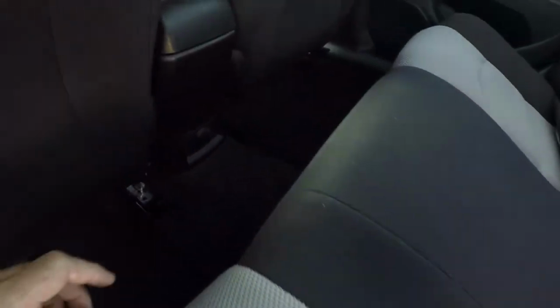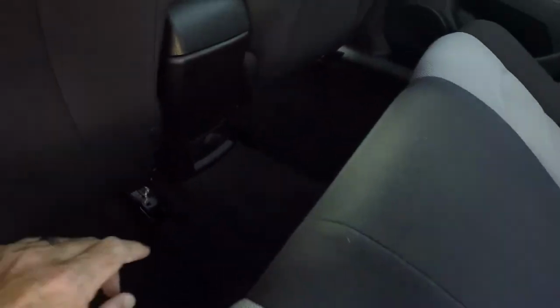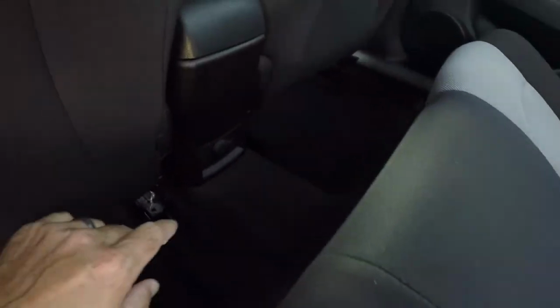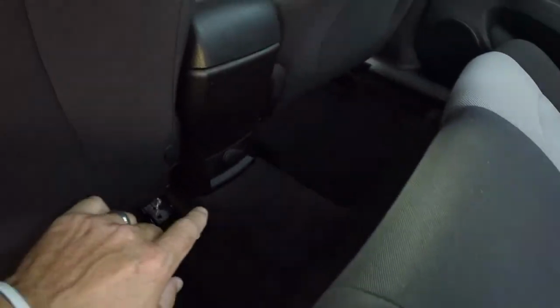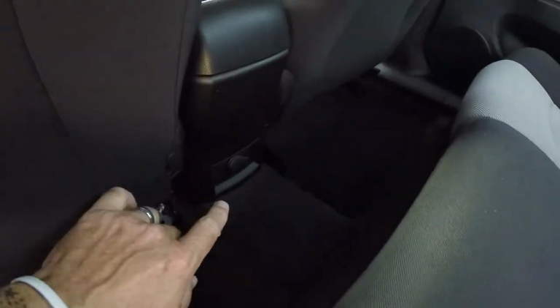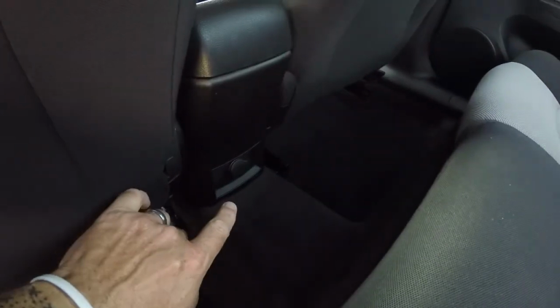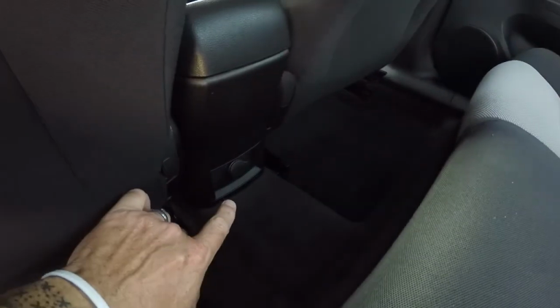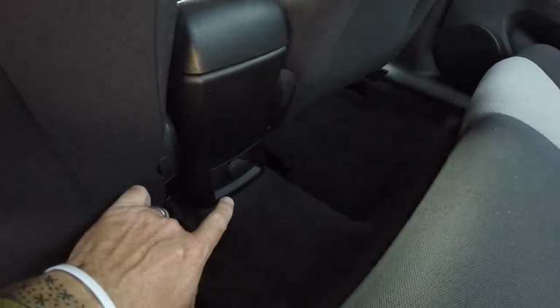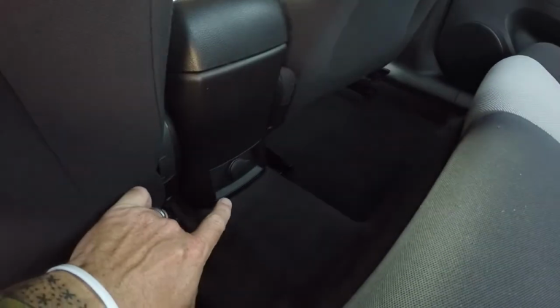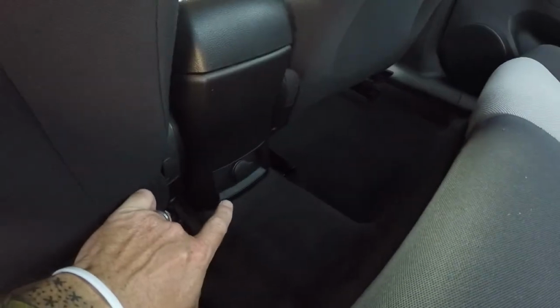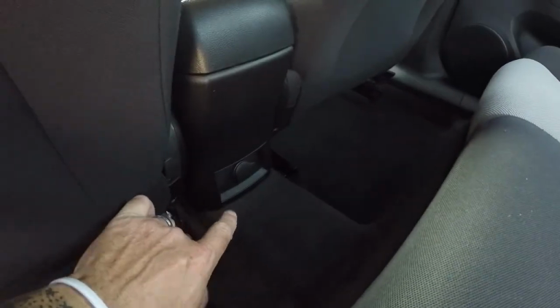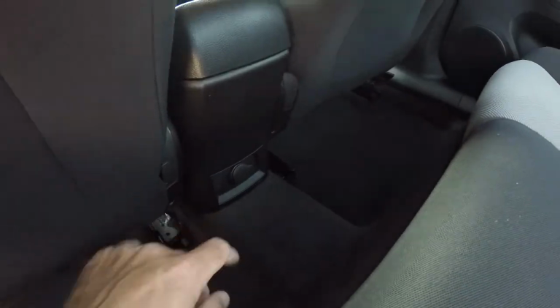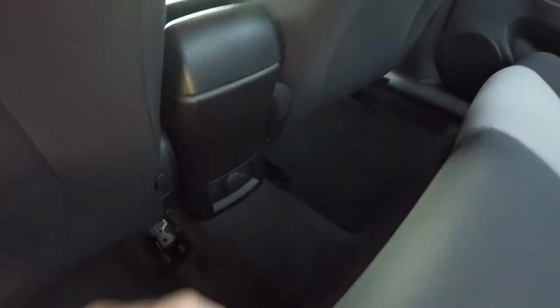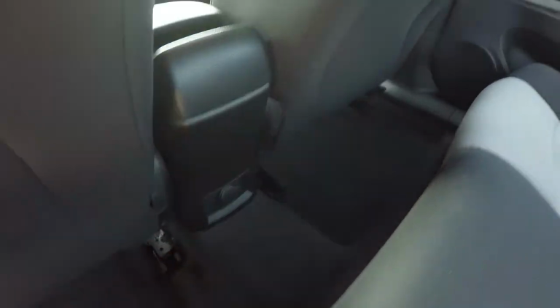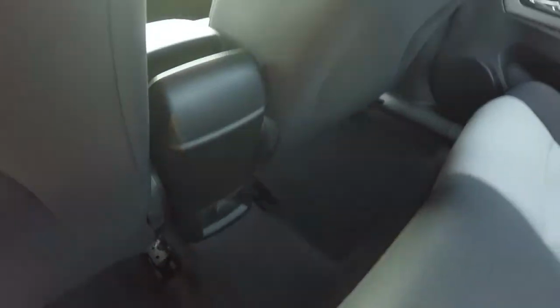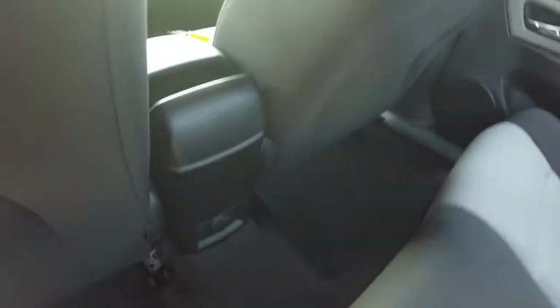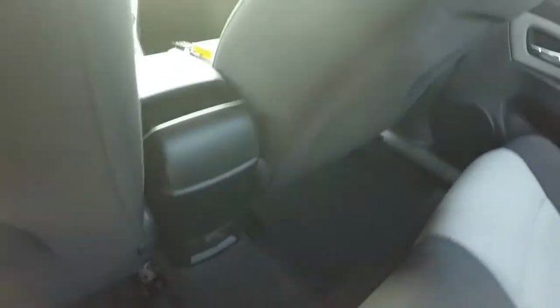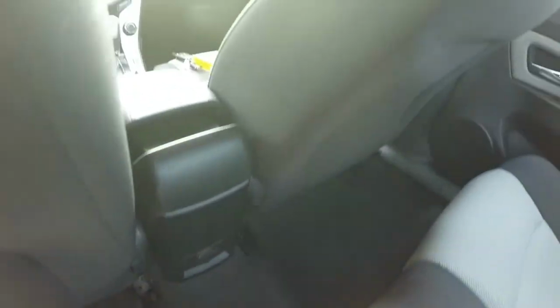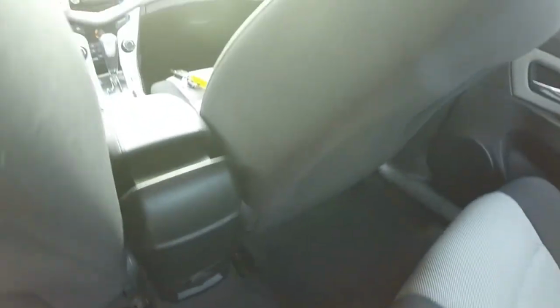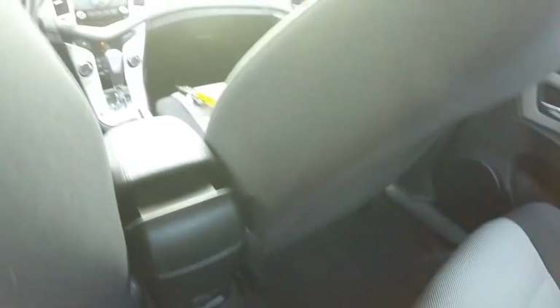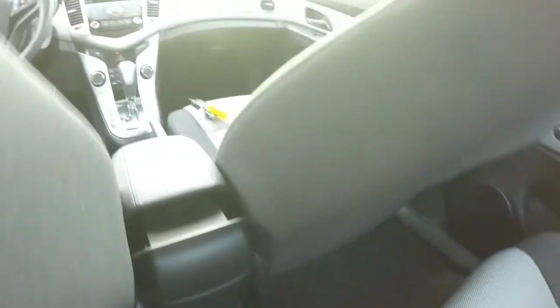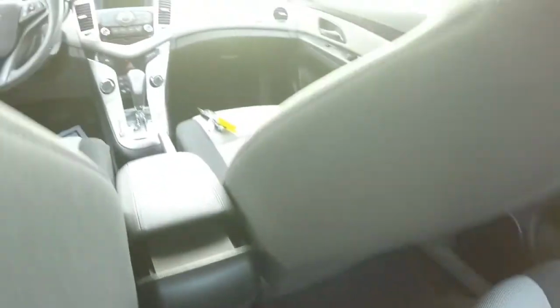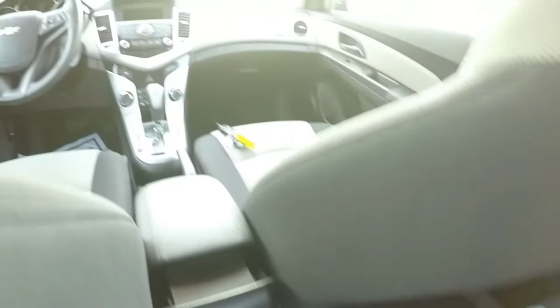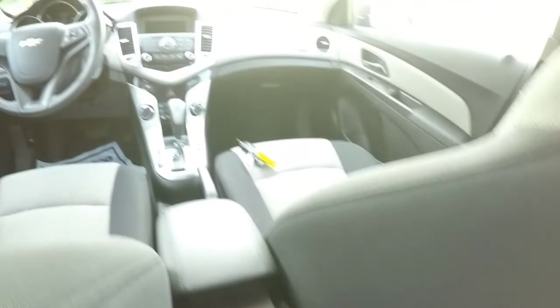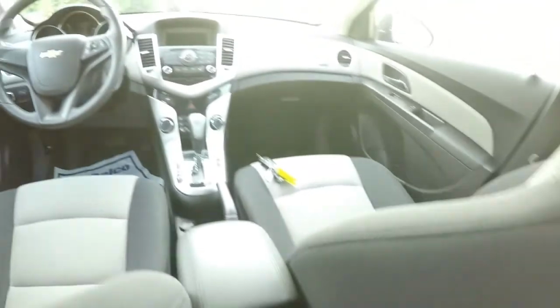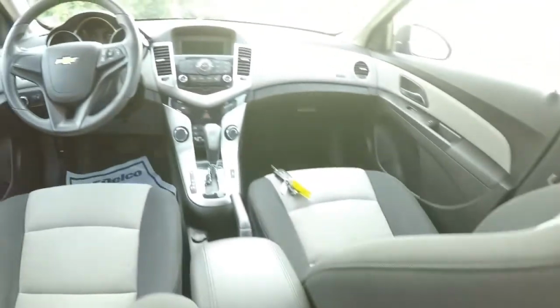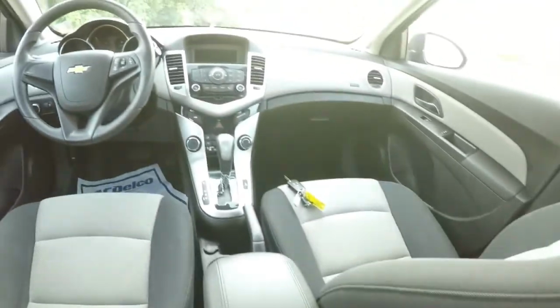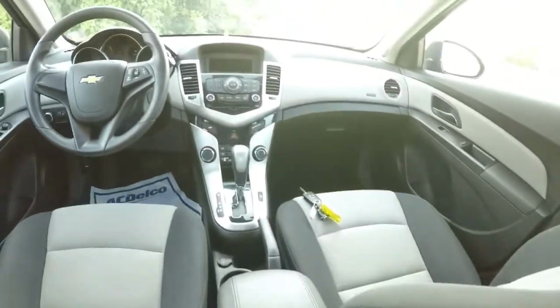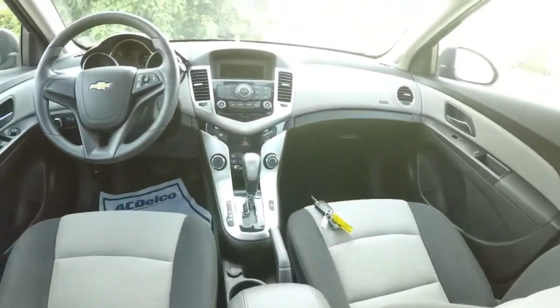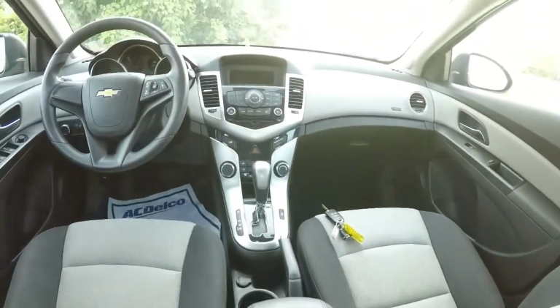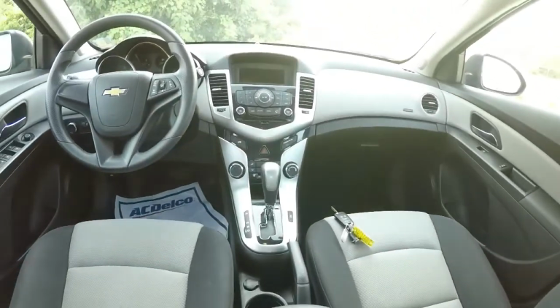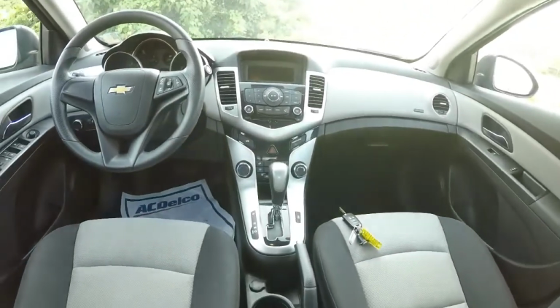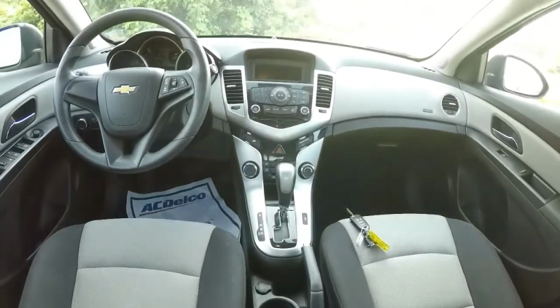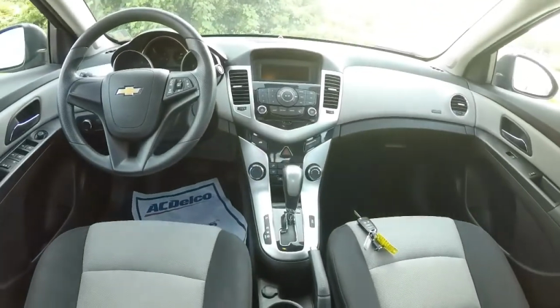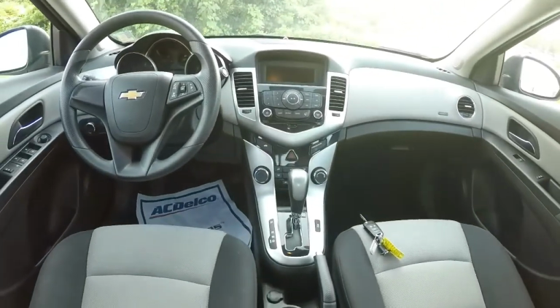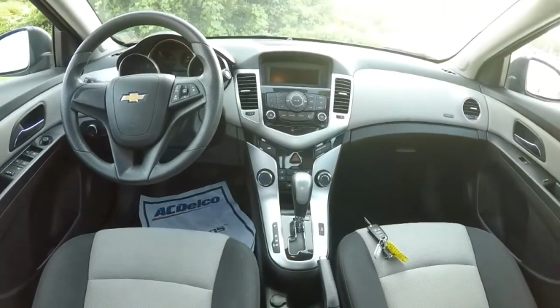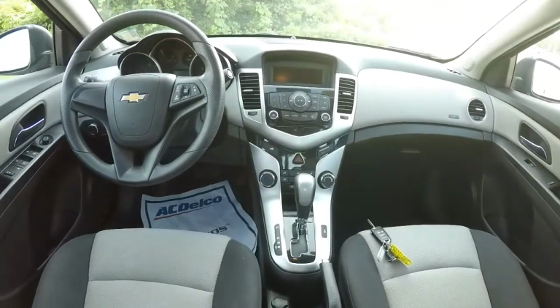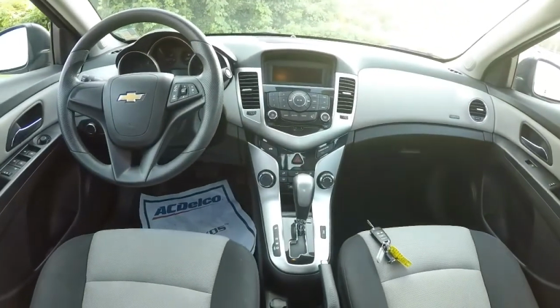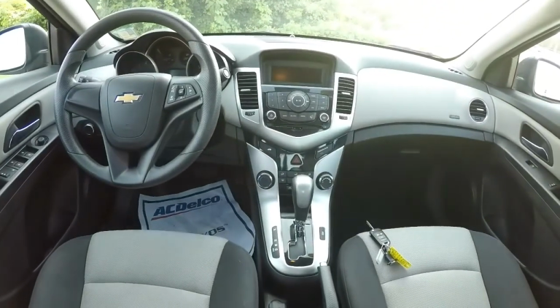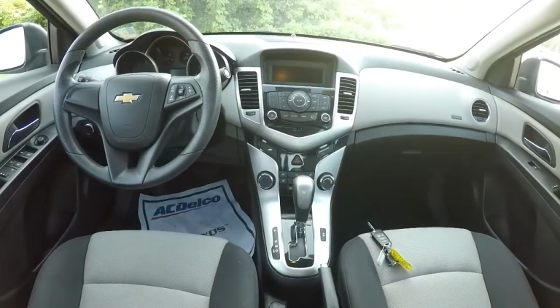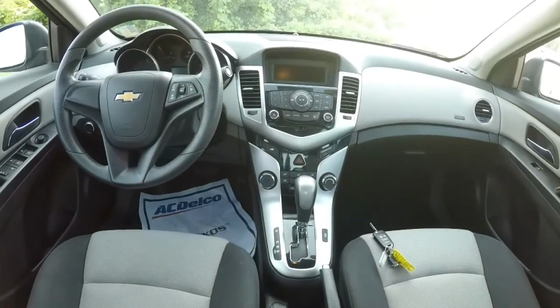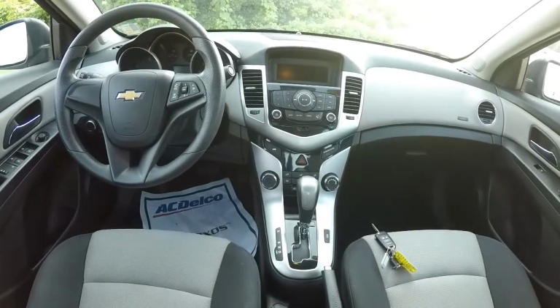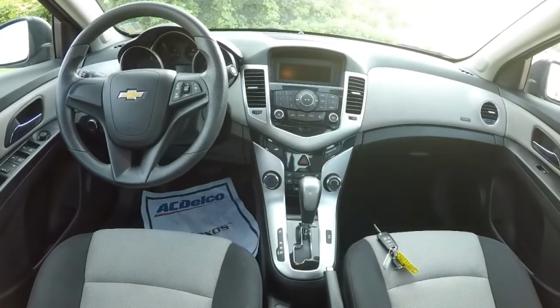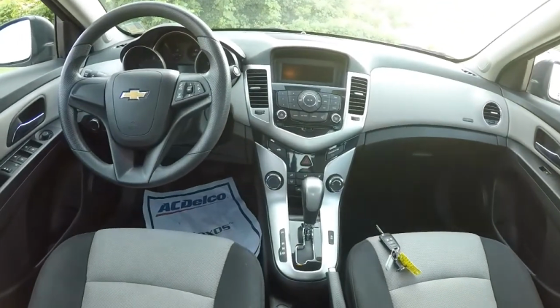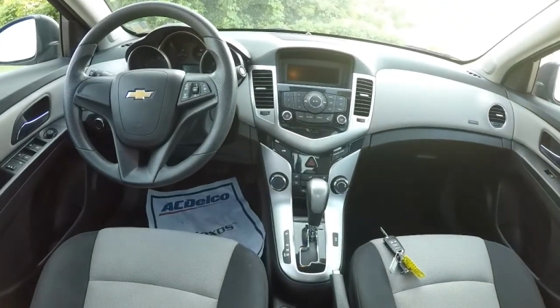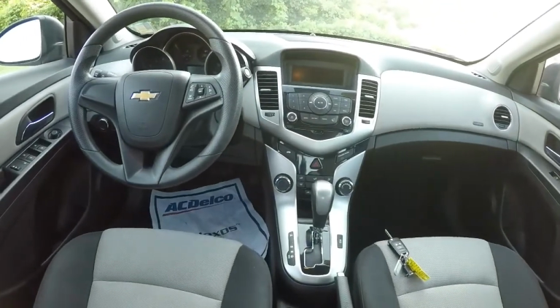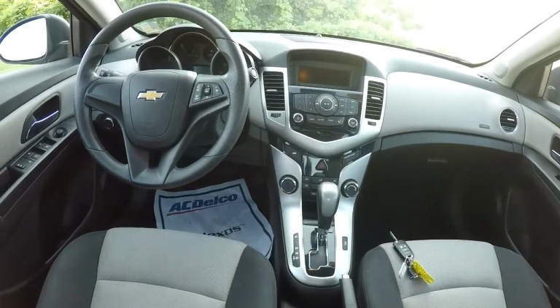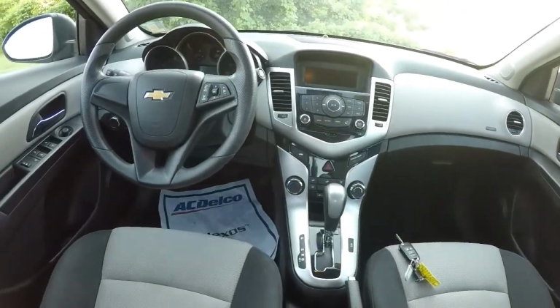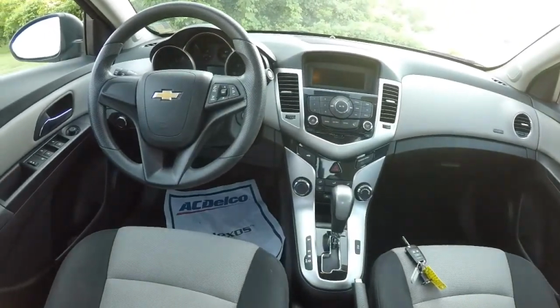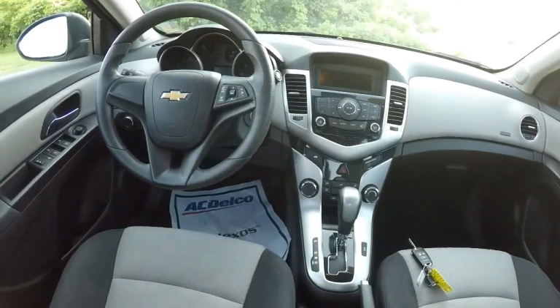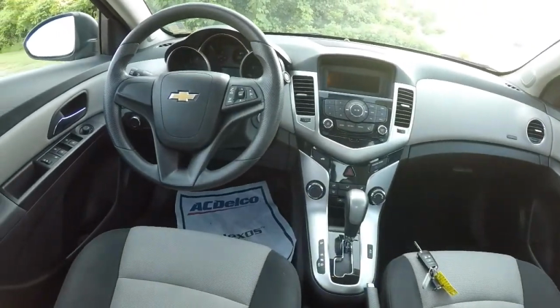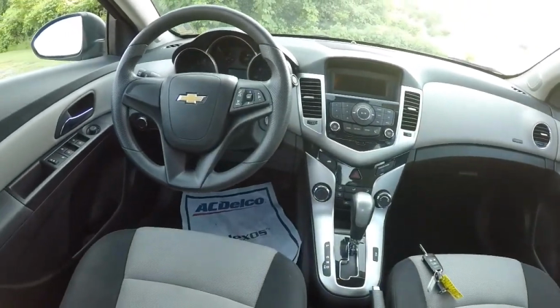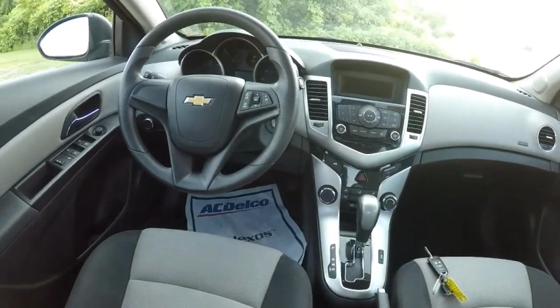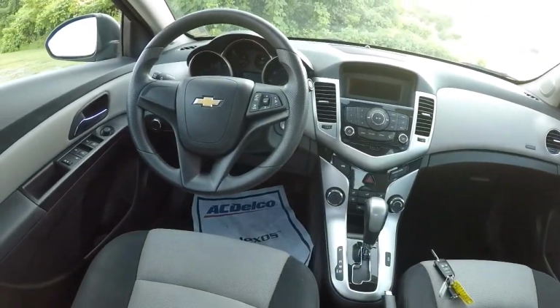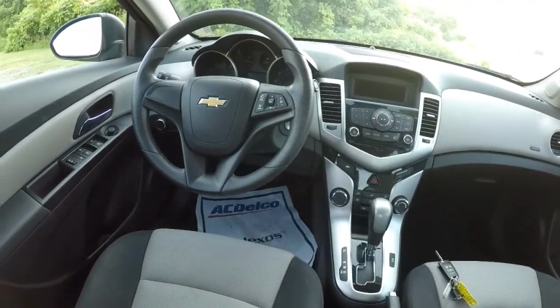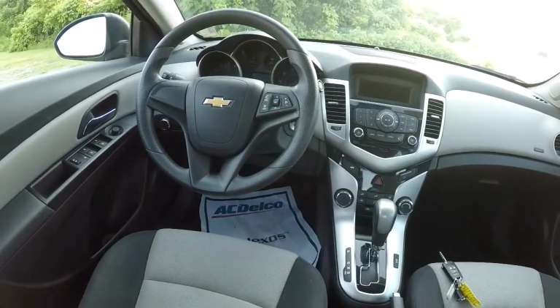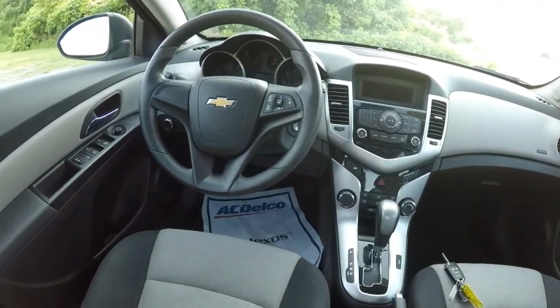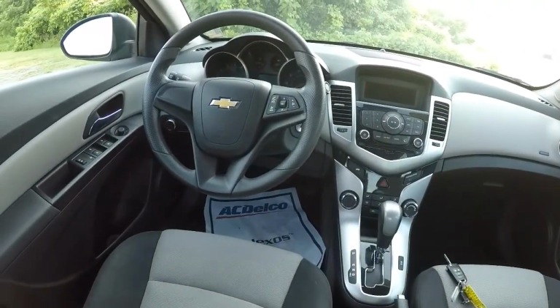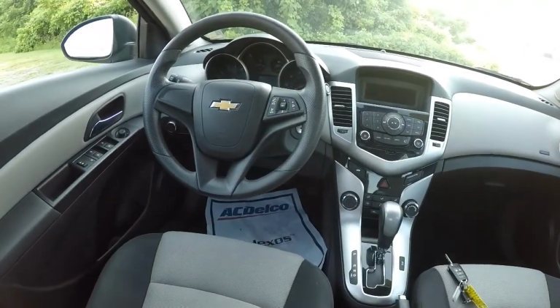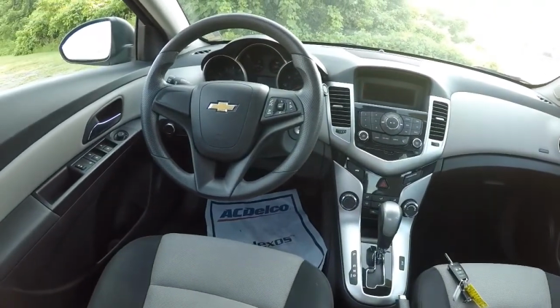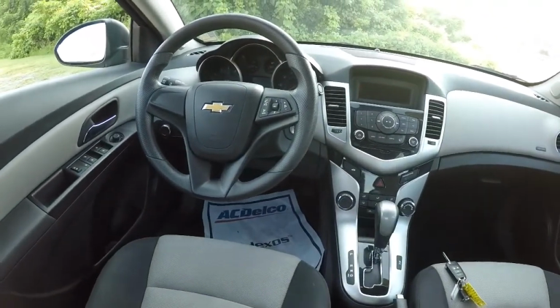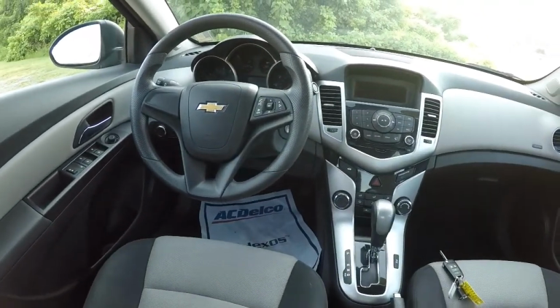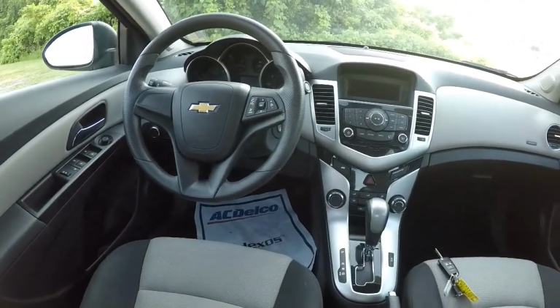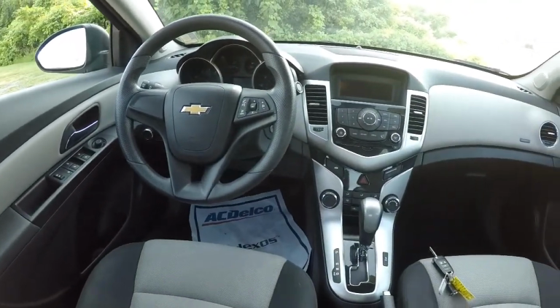It's got your power outlet down here. Let's go ahead and give you a shot of the driver's eye view, the dash, and the layout.